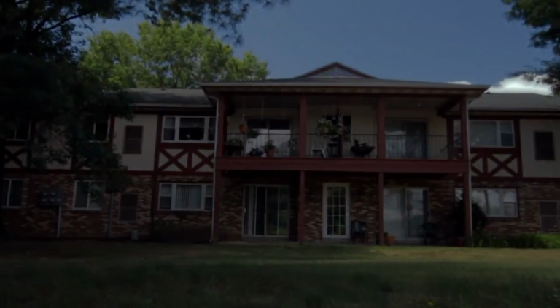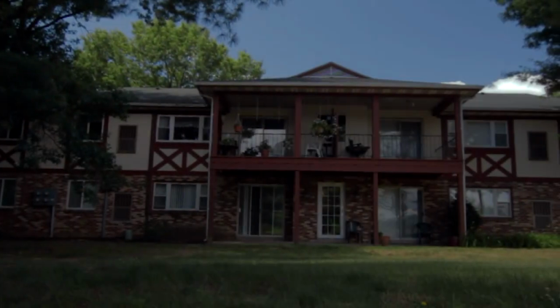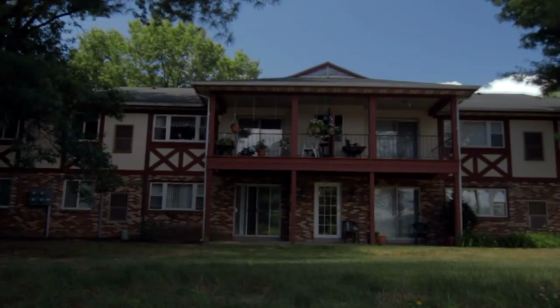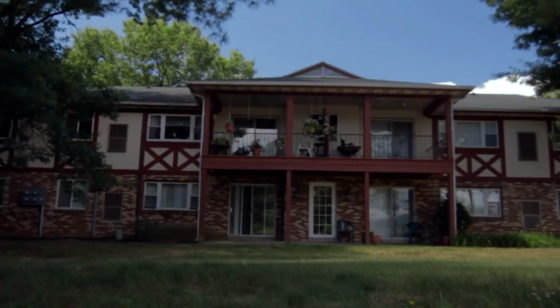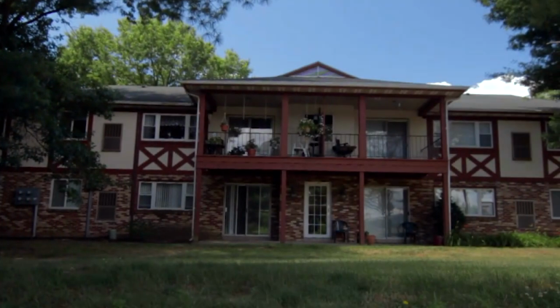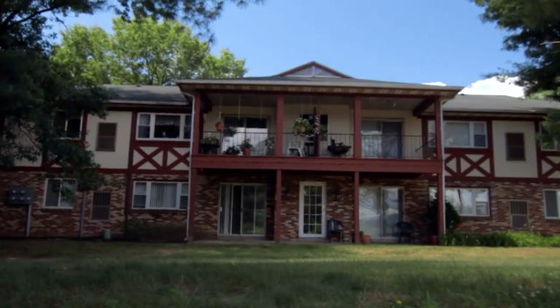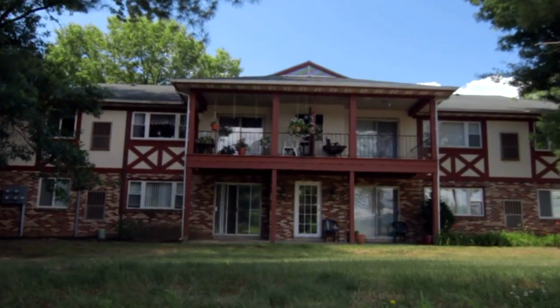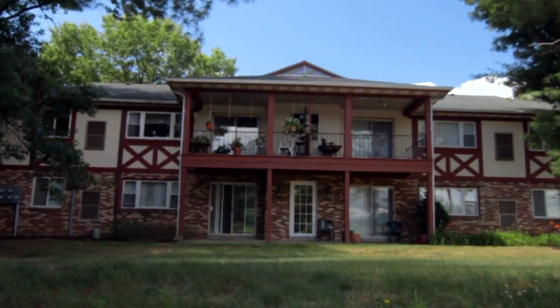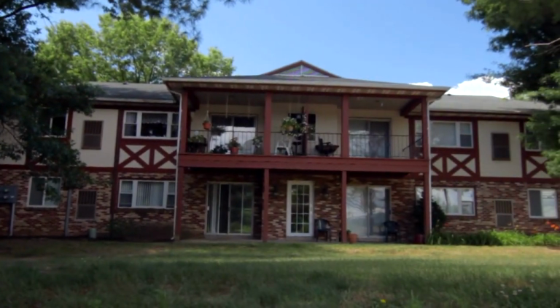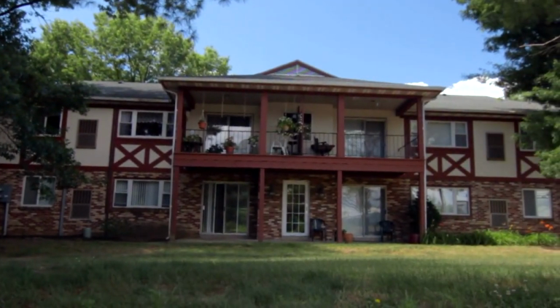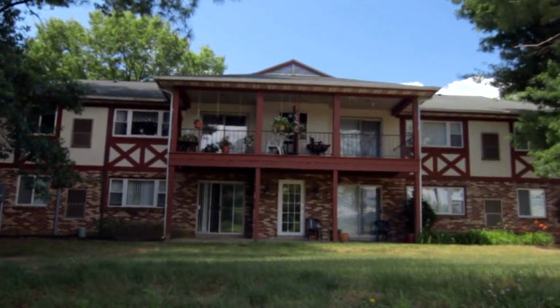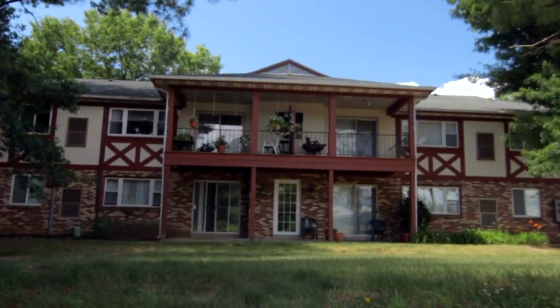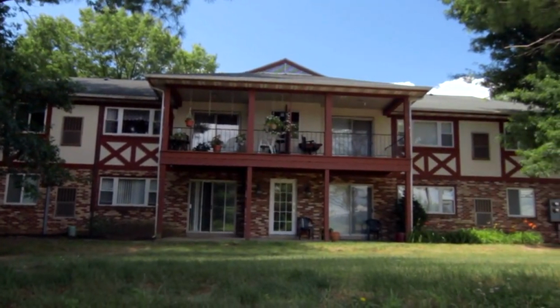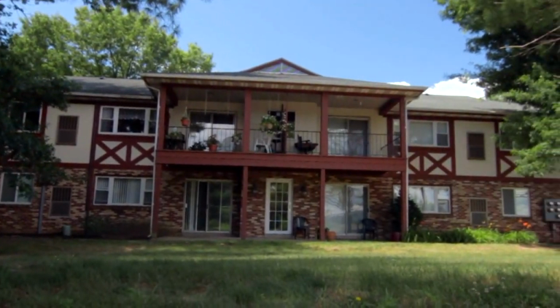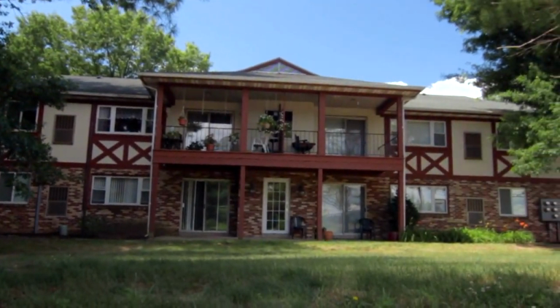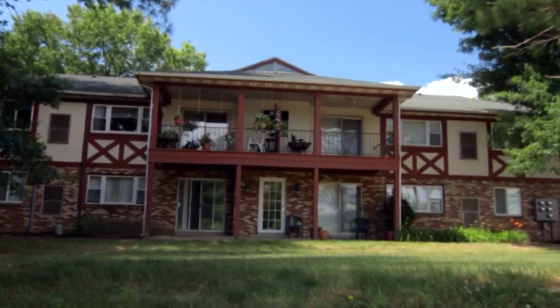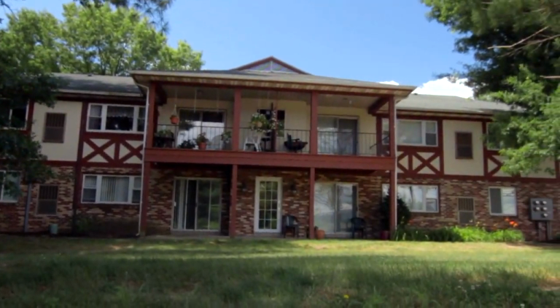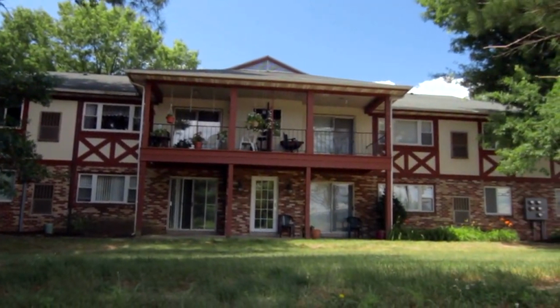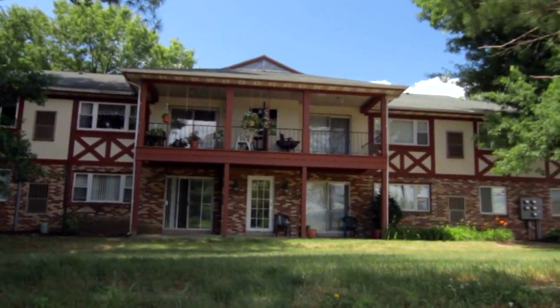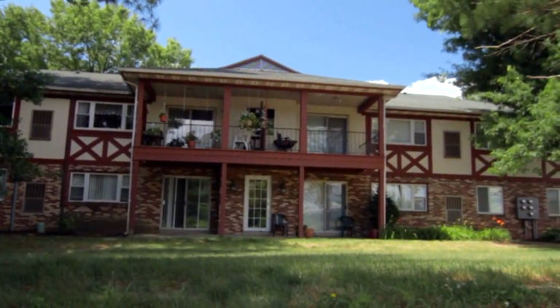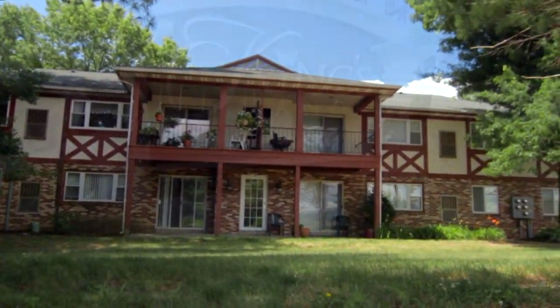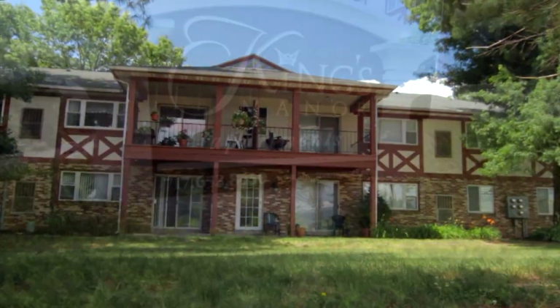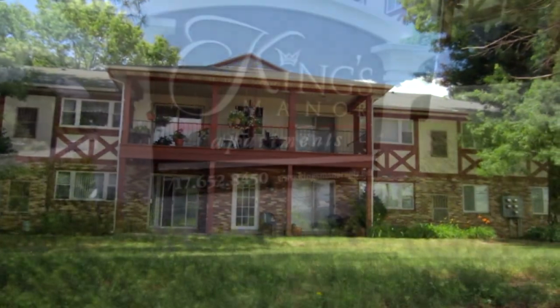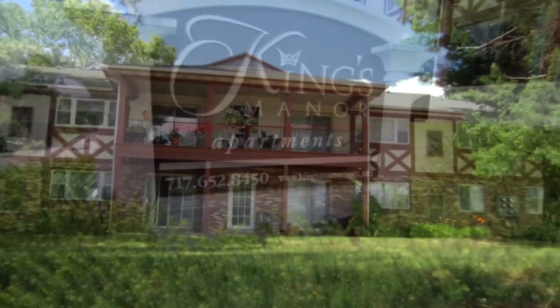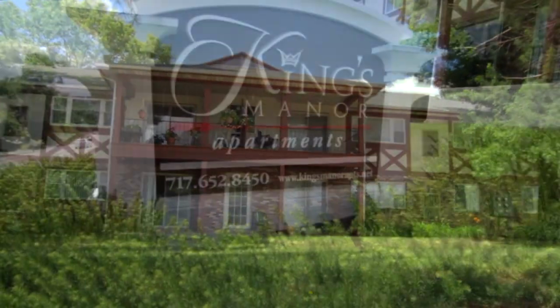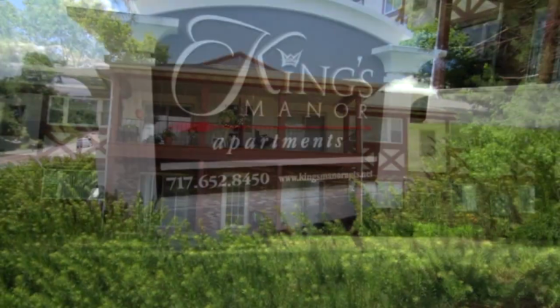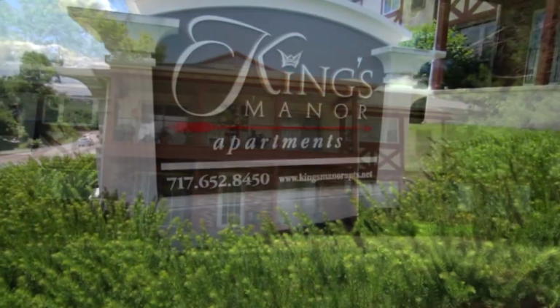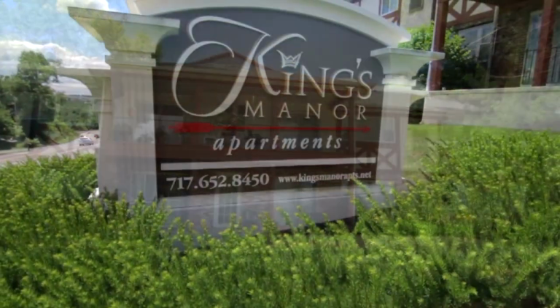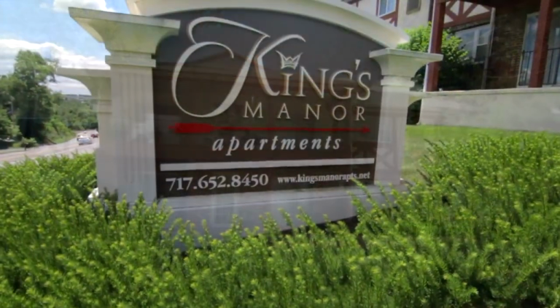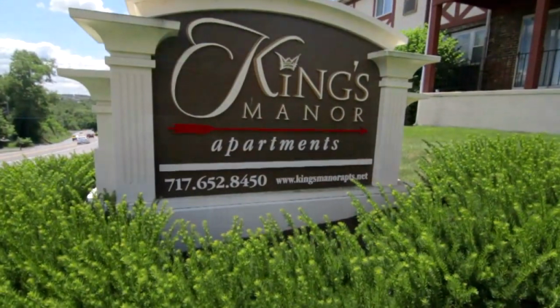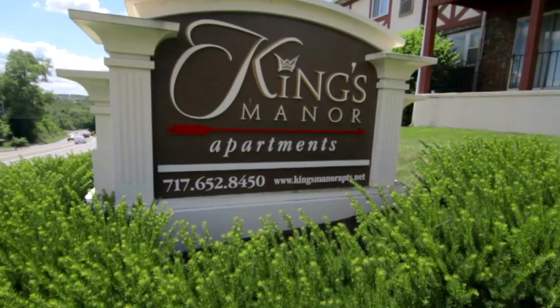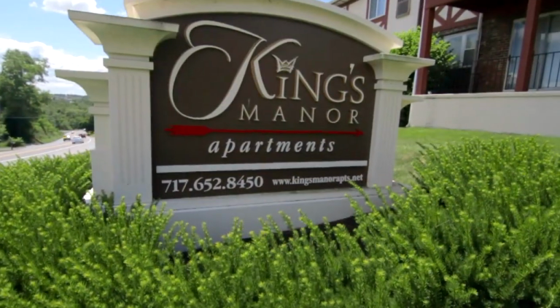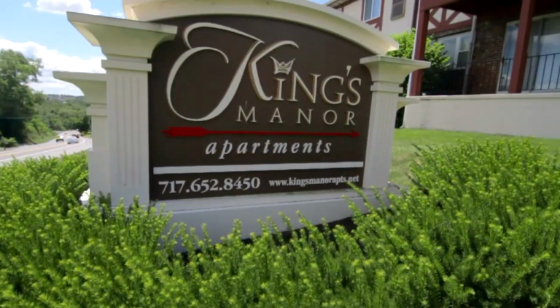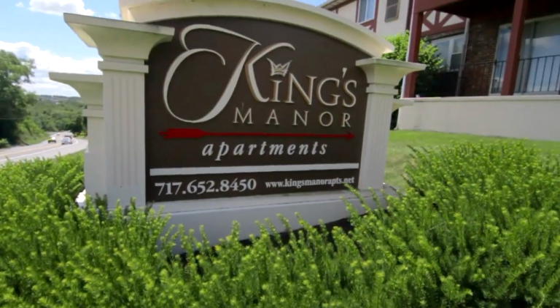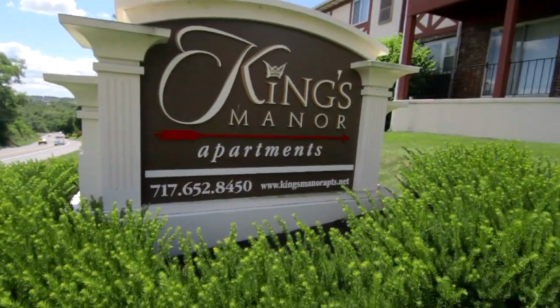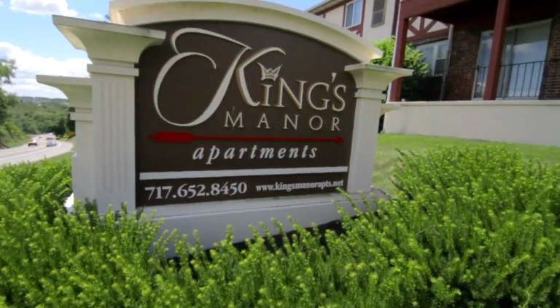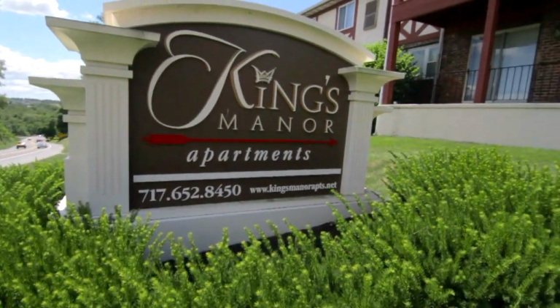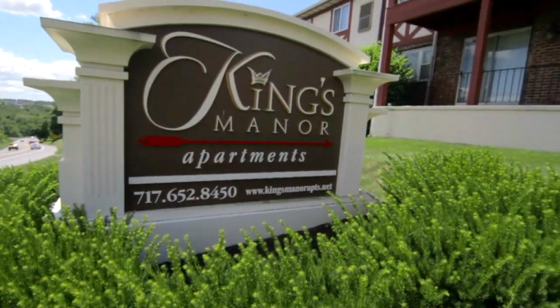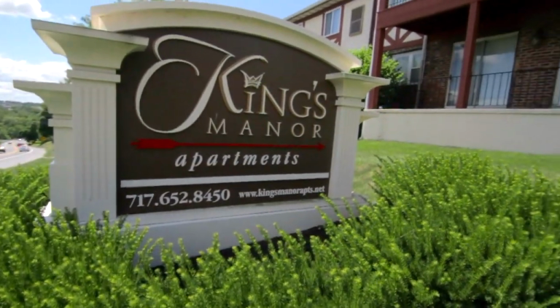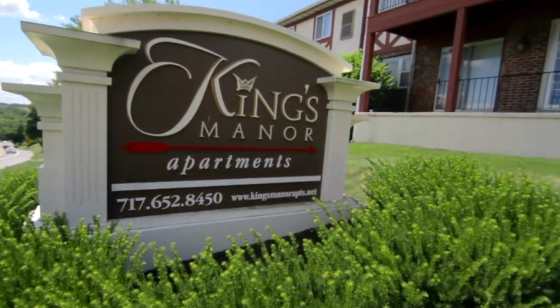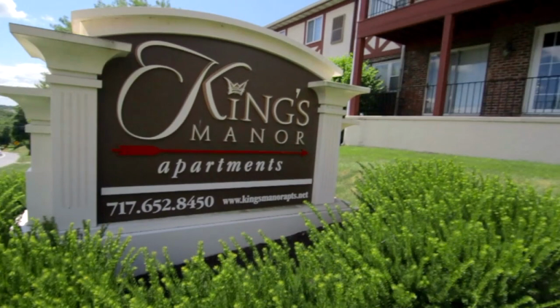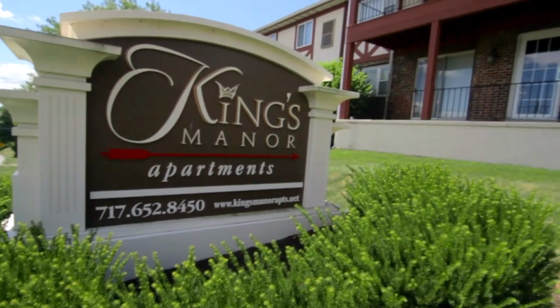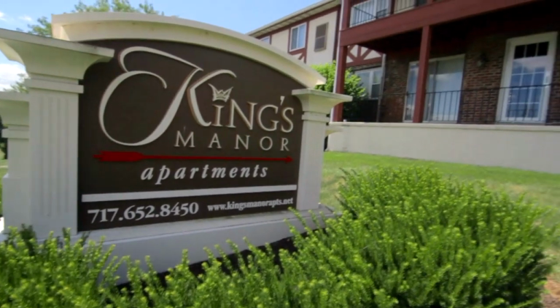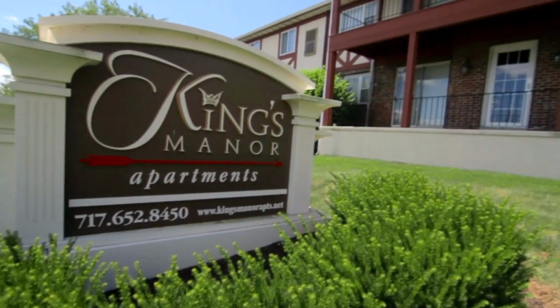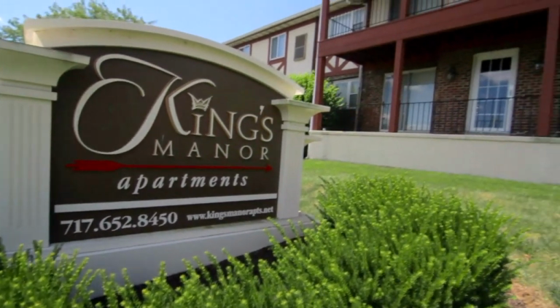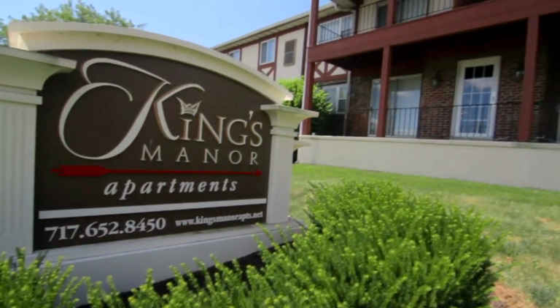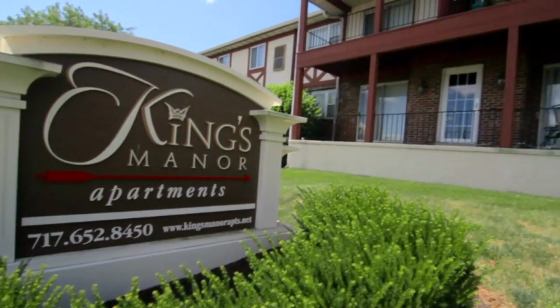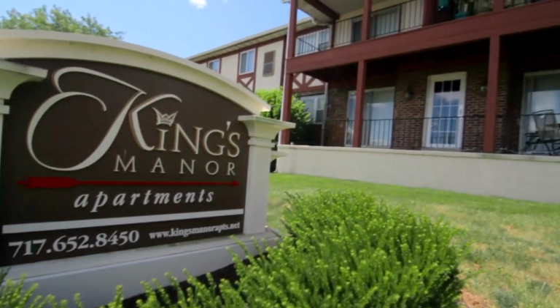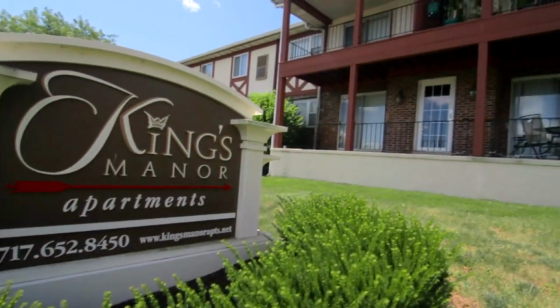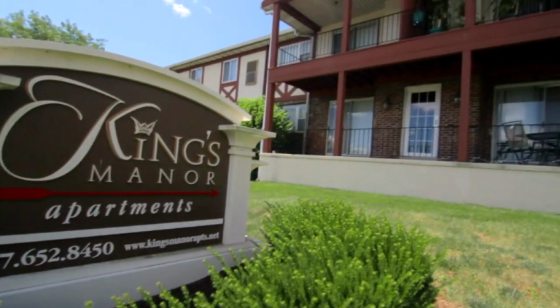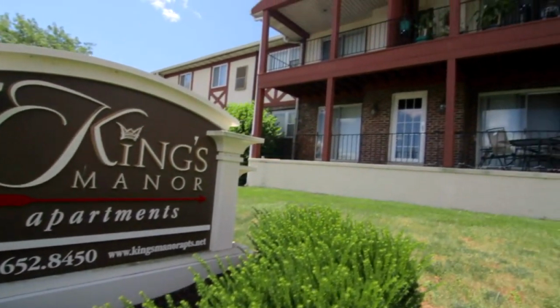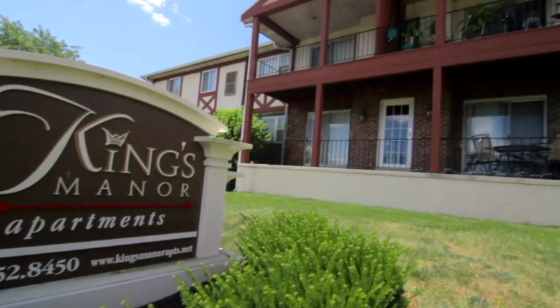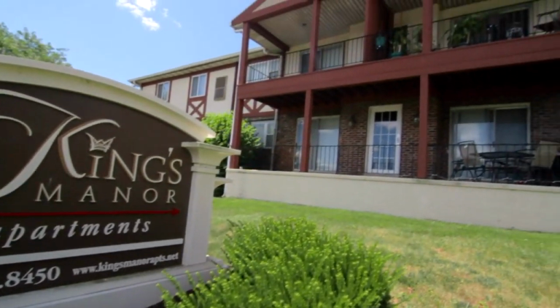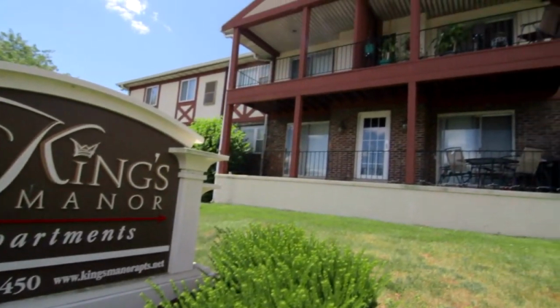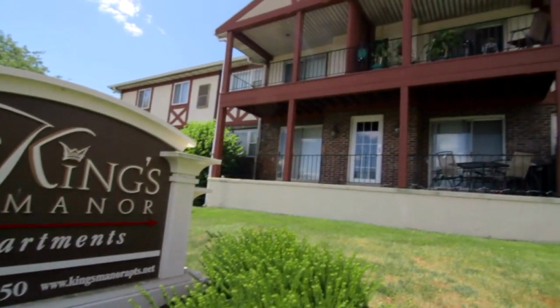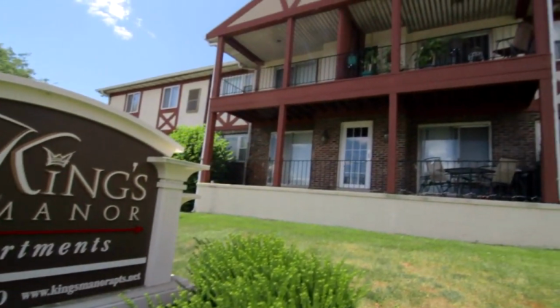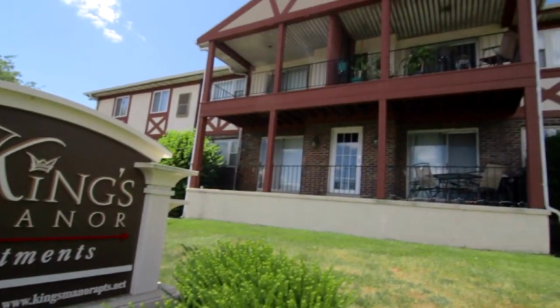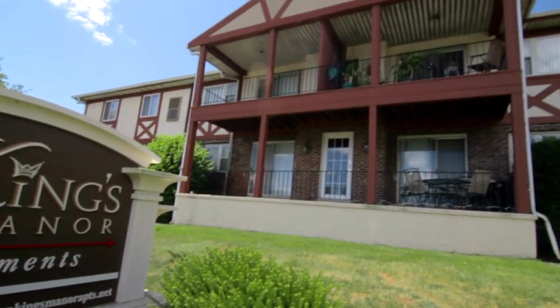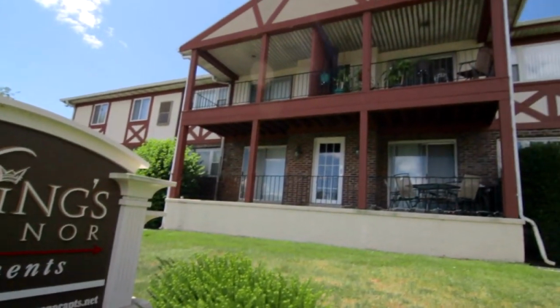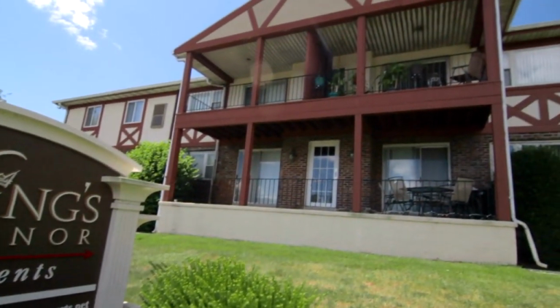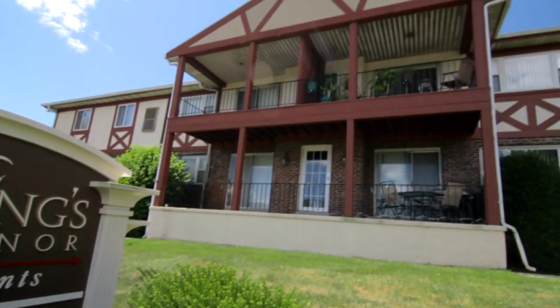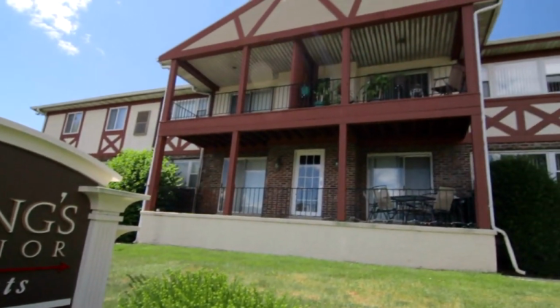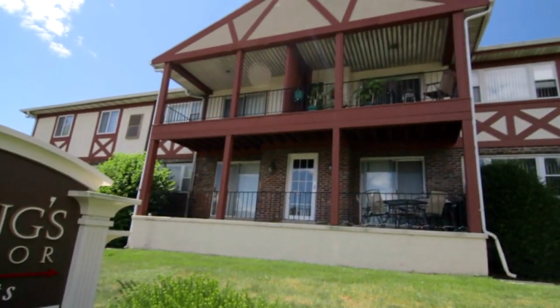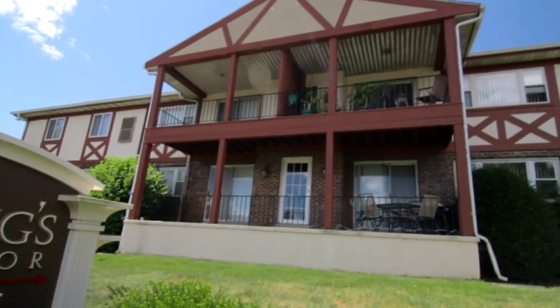Looking for a great place to rent? Look no further. King's Manor — Harrisburg's most convenient and best valued rental community.